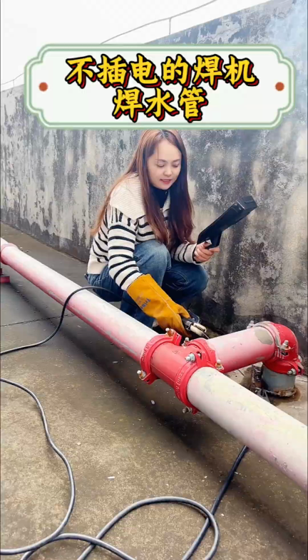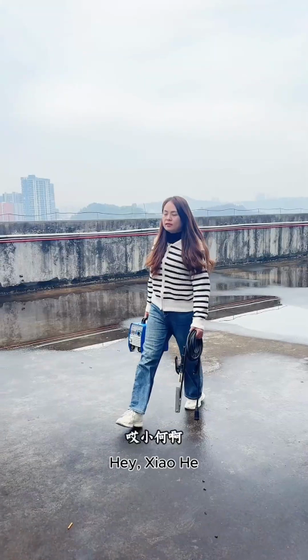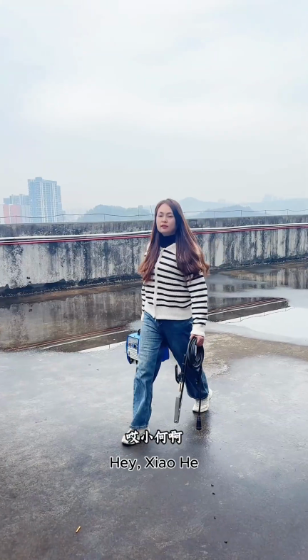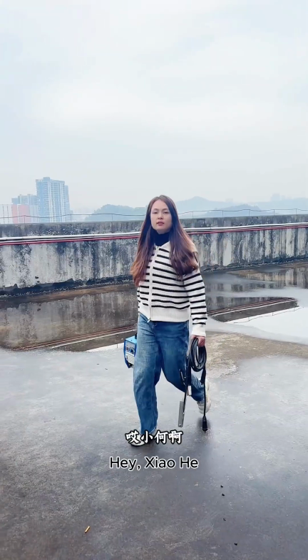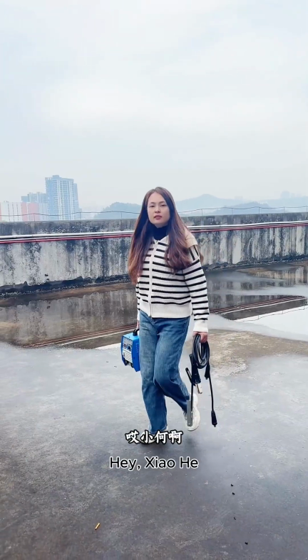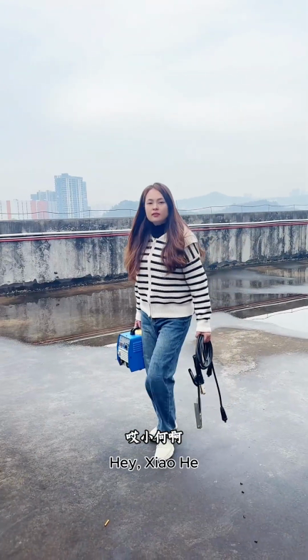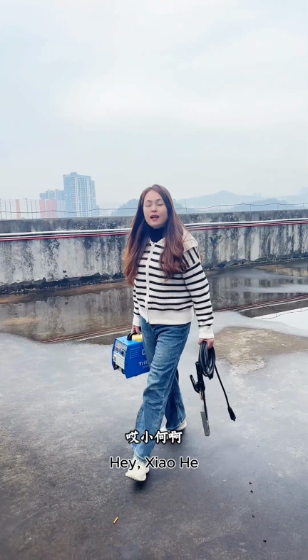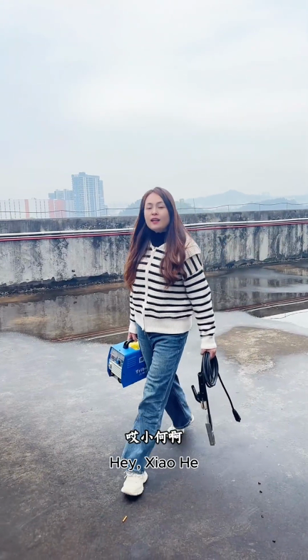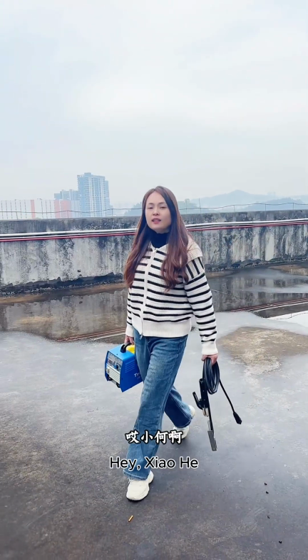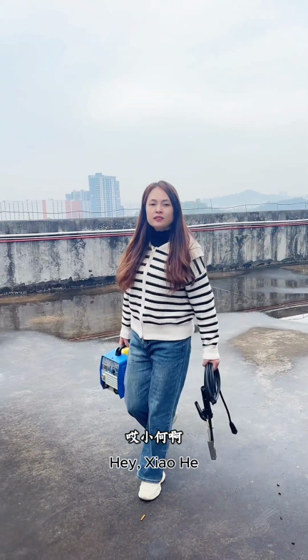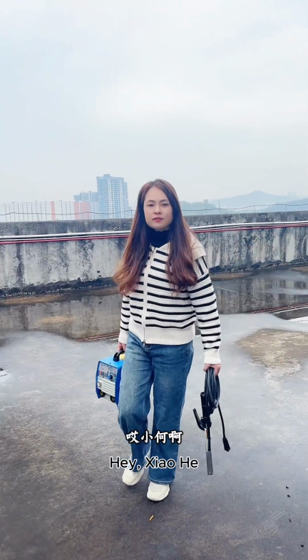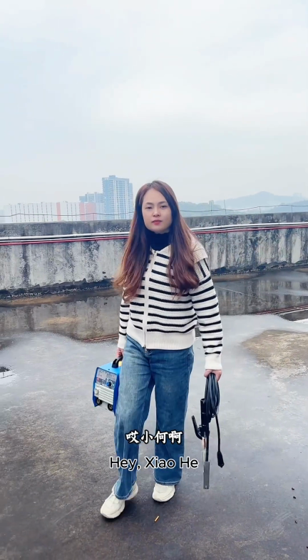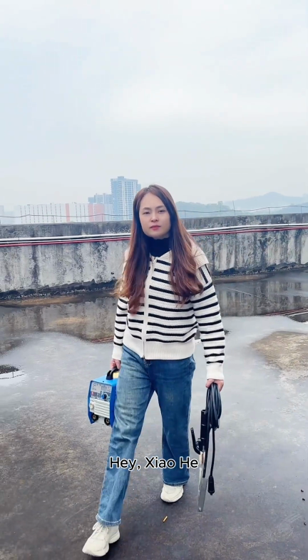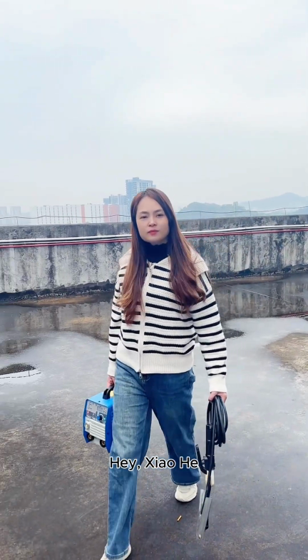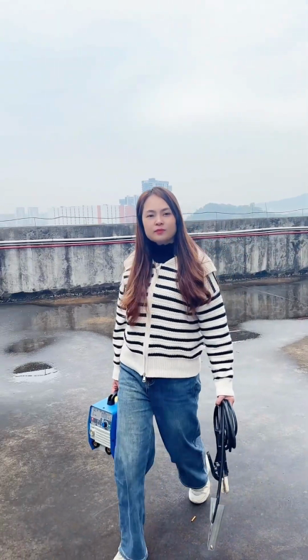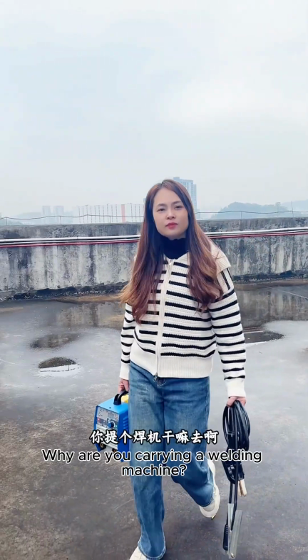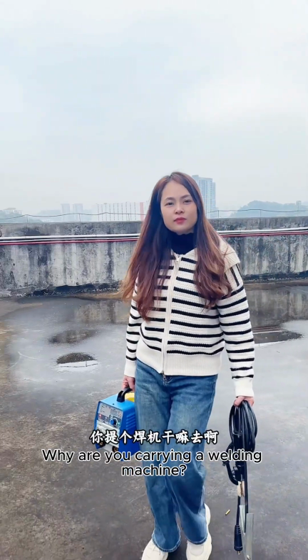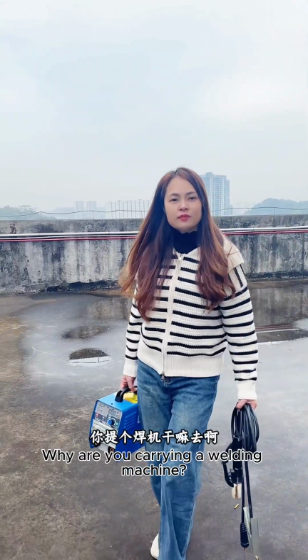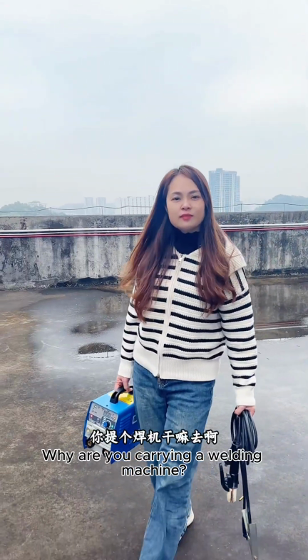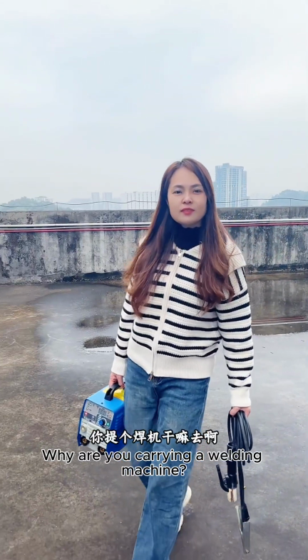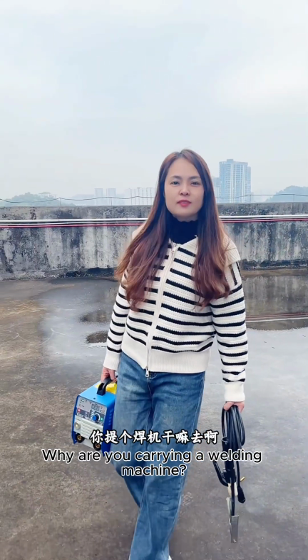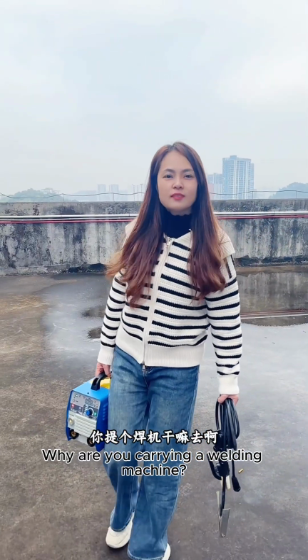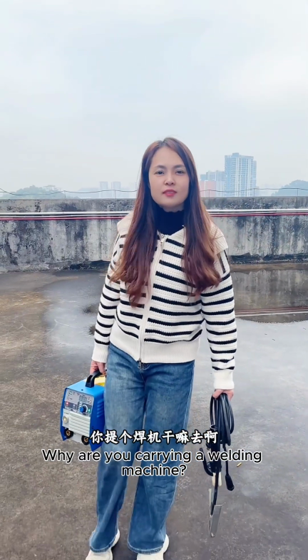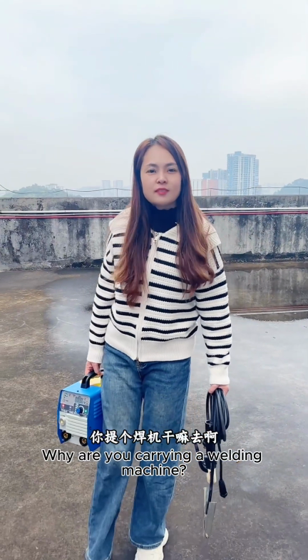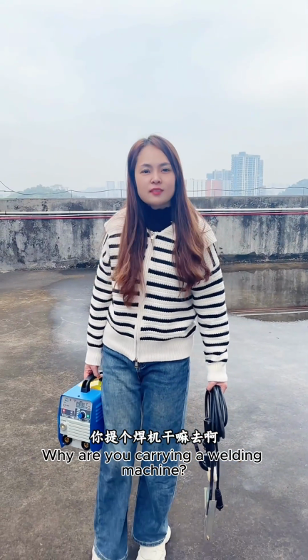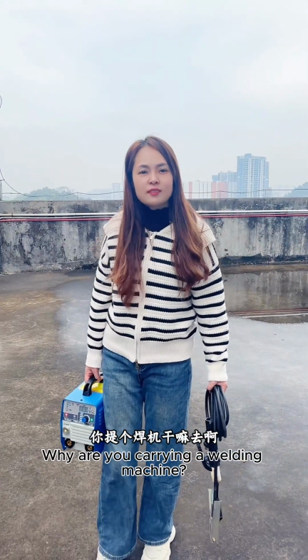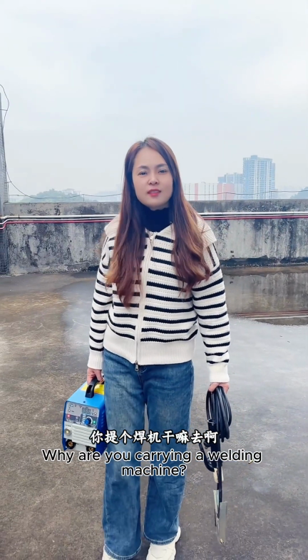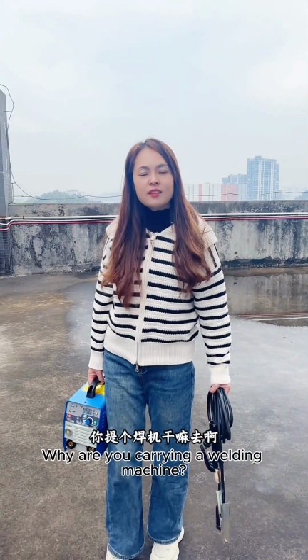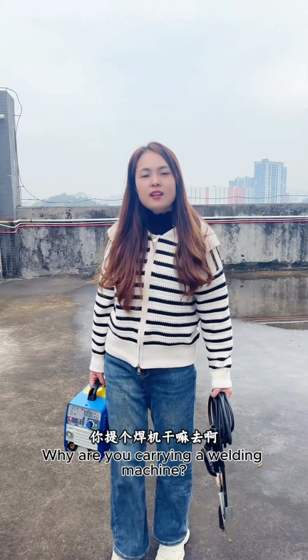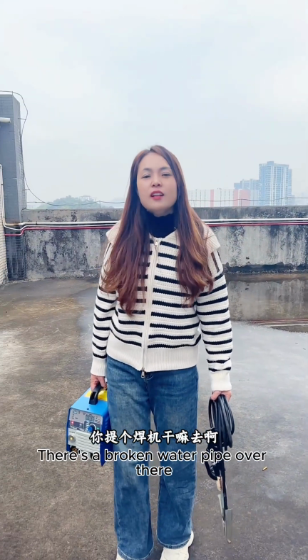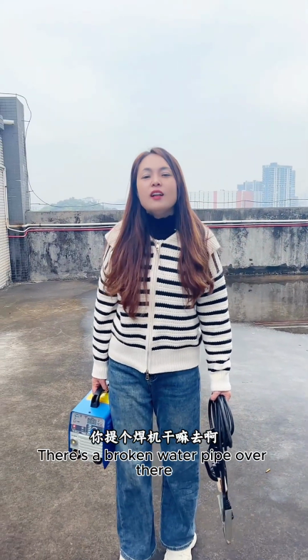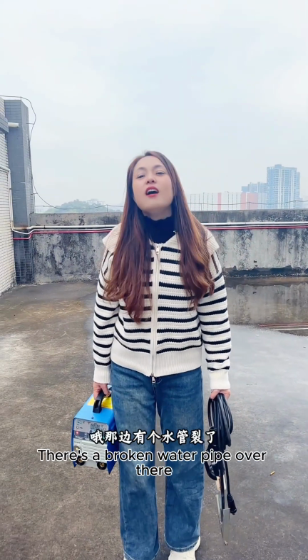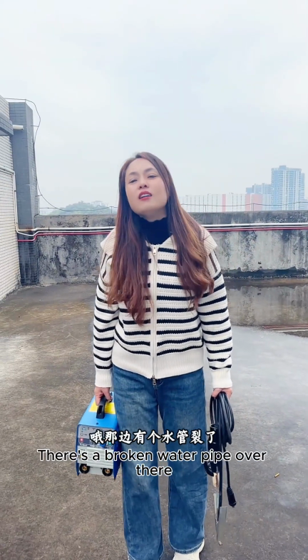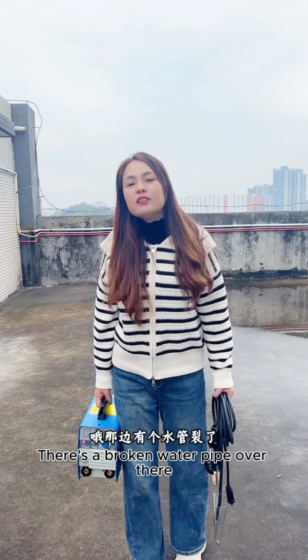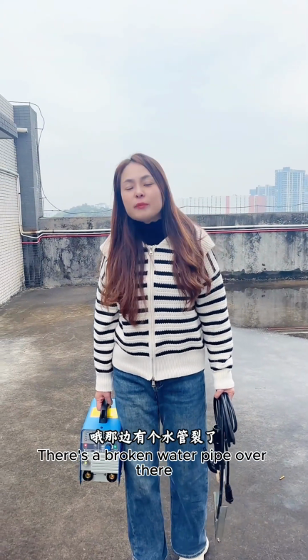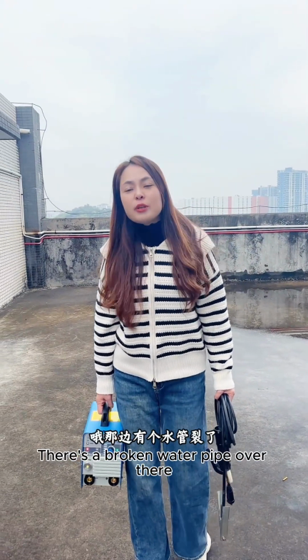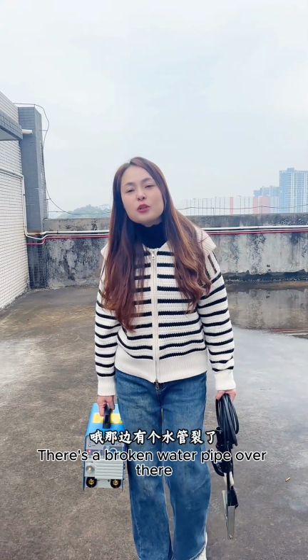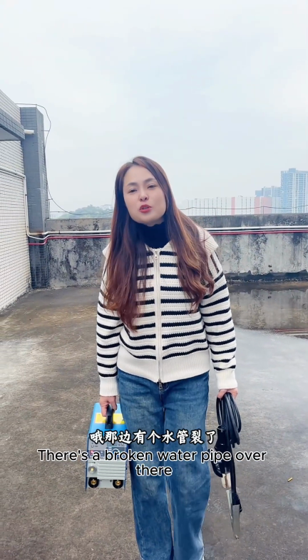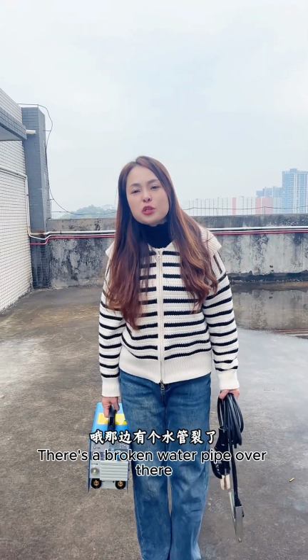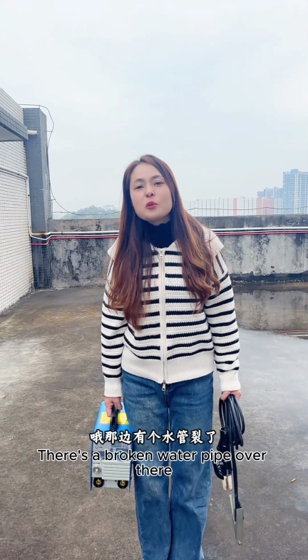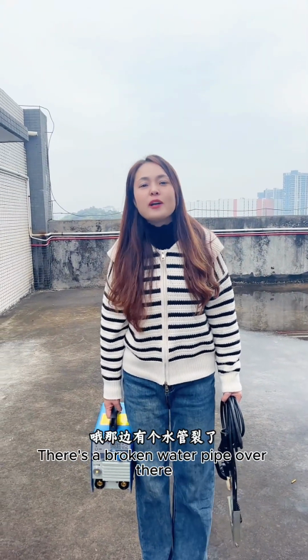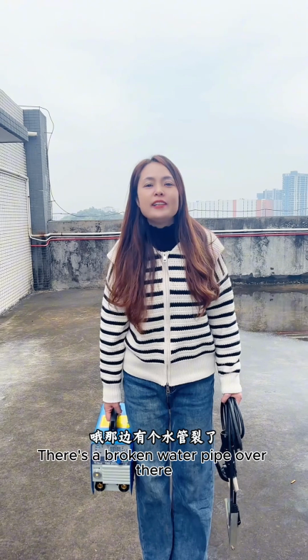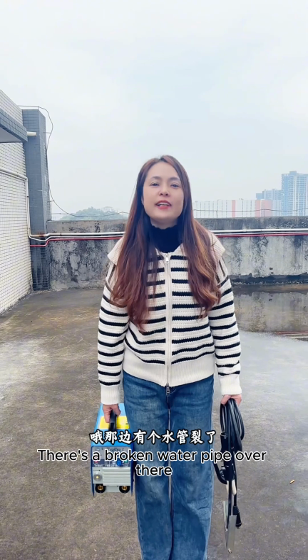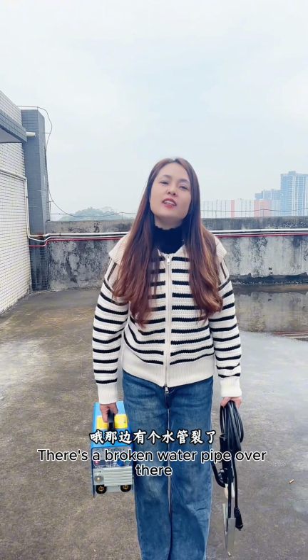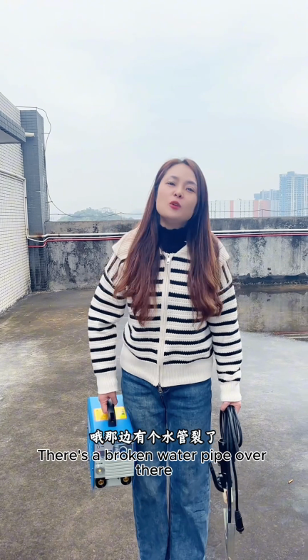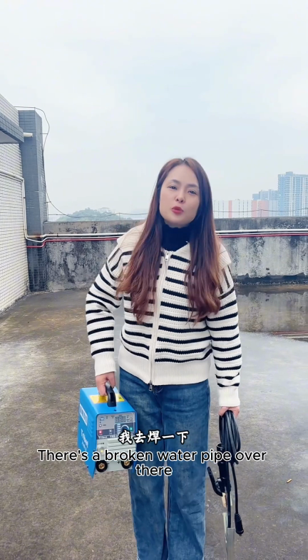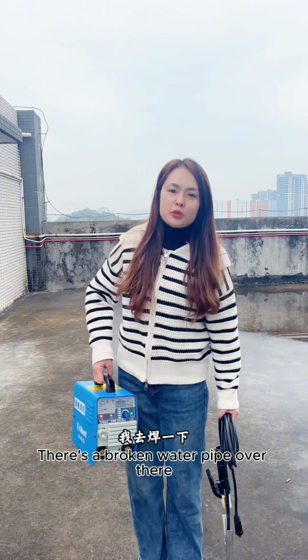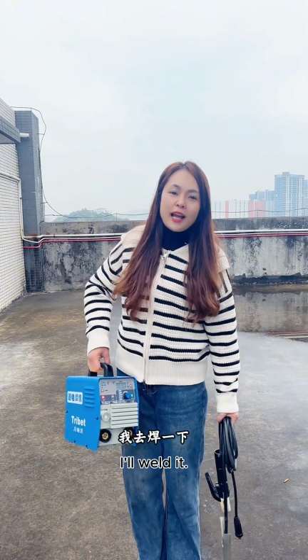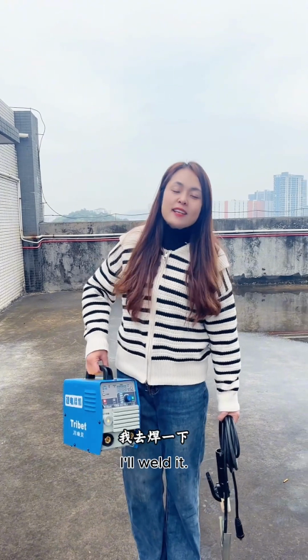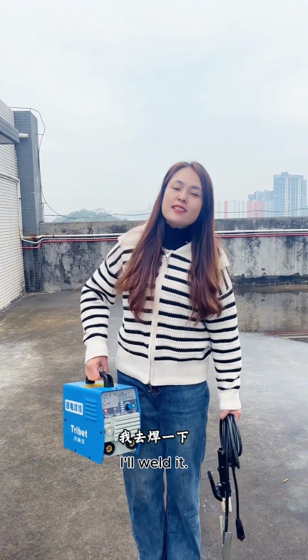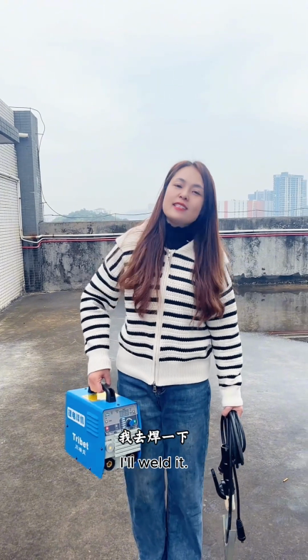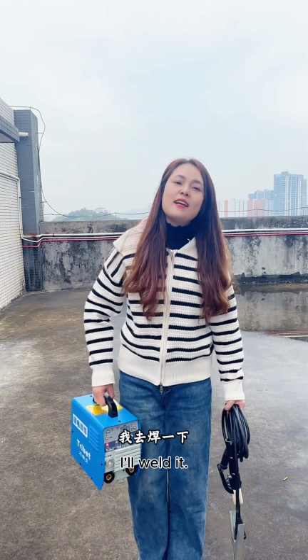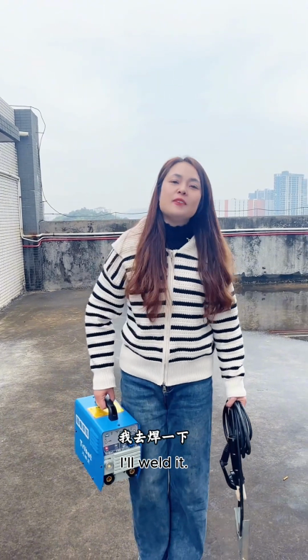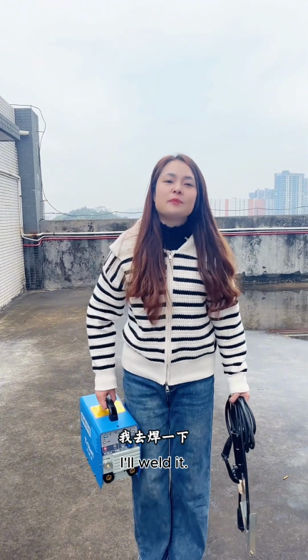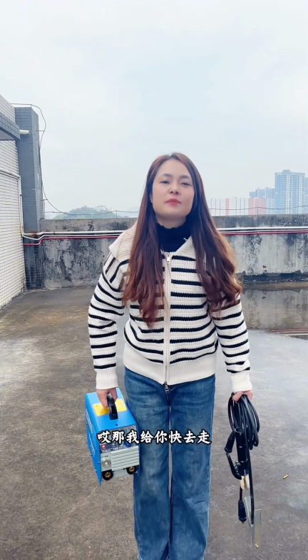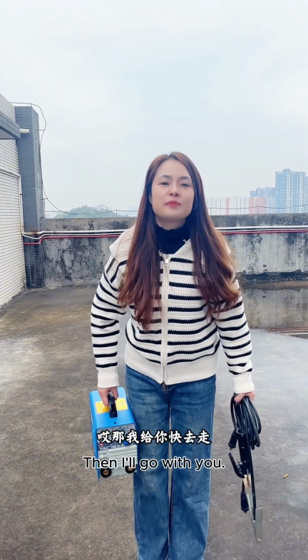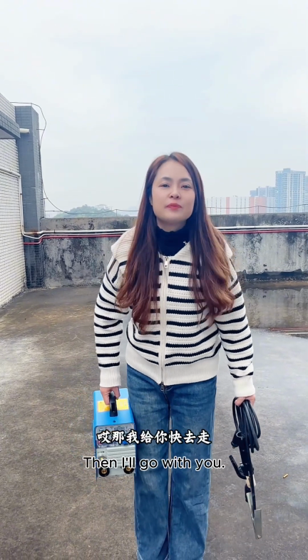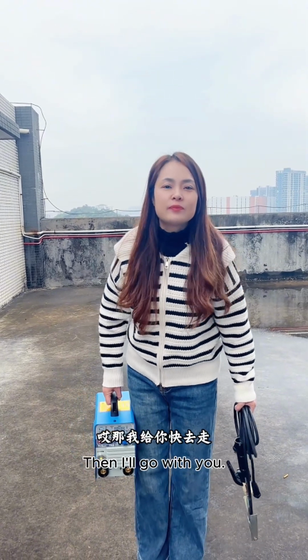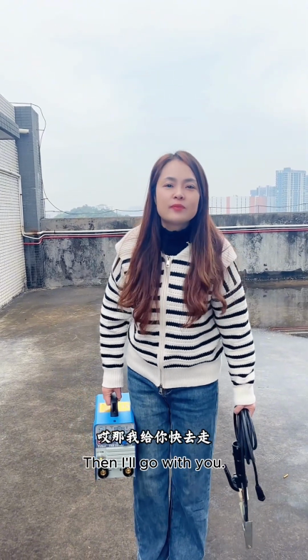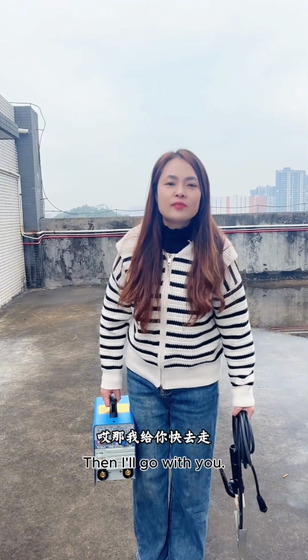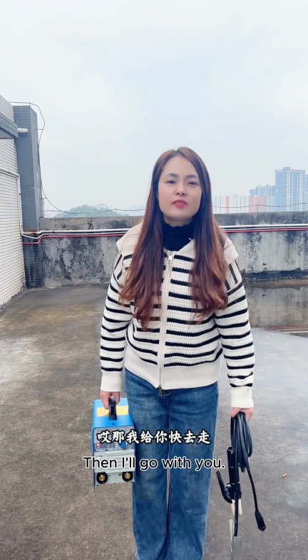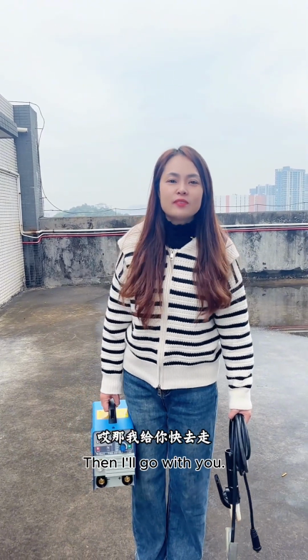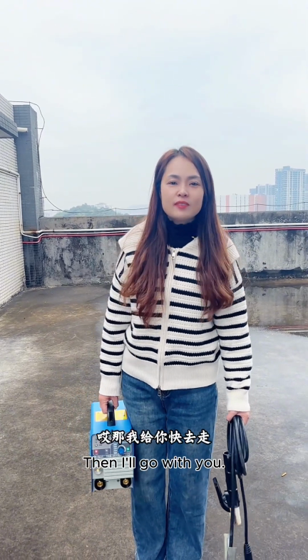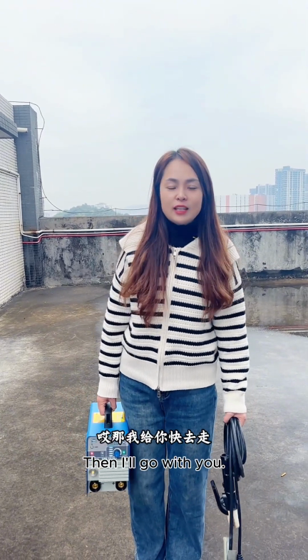Hey, Zeehee! Why are you carrying a welding machine? There's a broken water pipe over there. I'll weld it. Then I'll go with you.